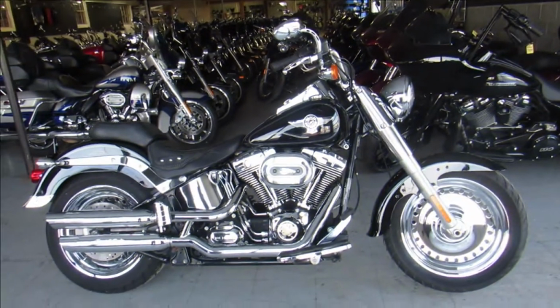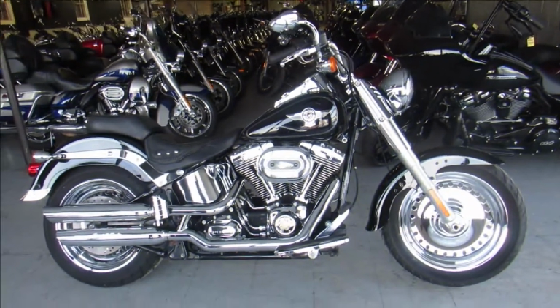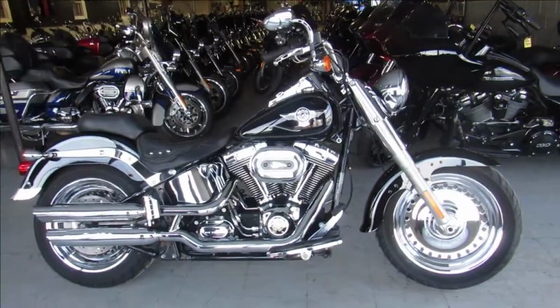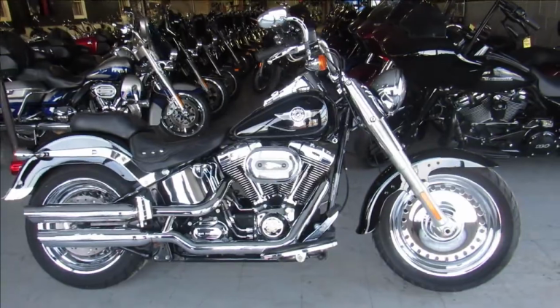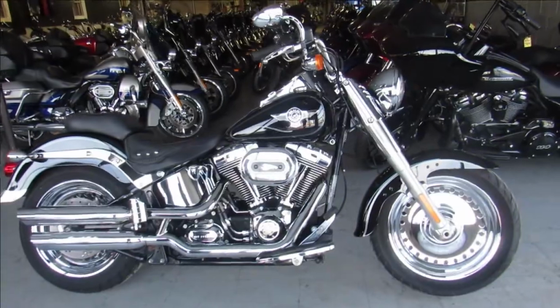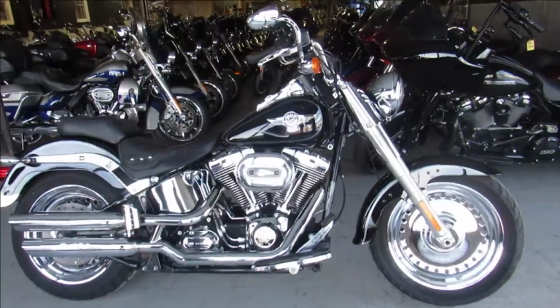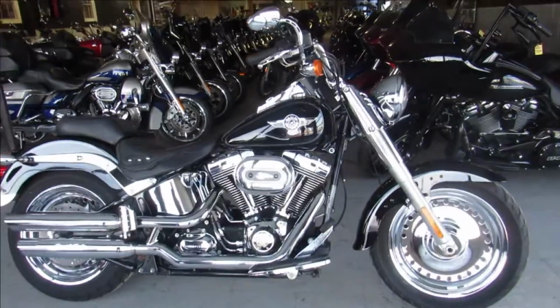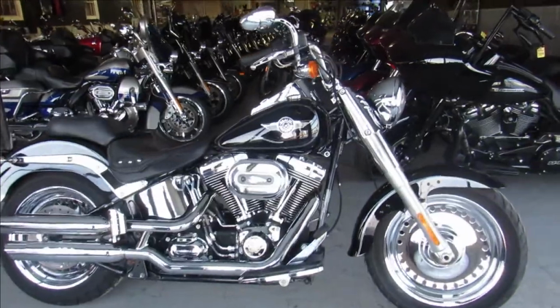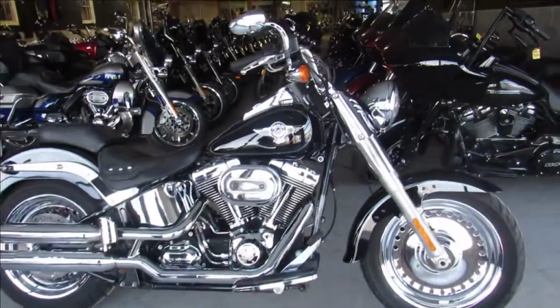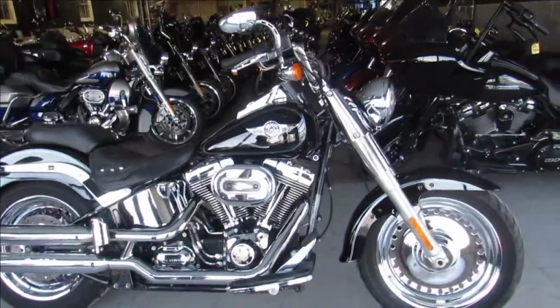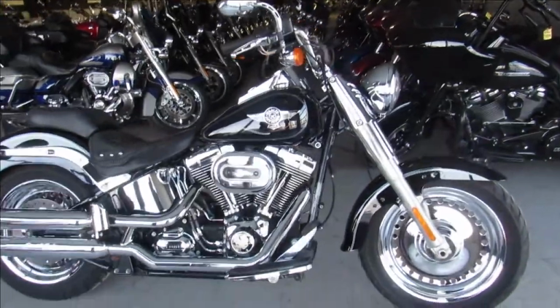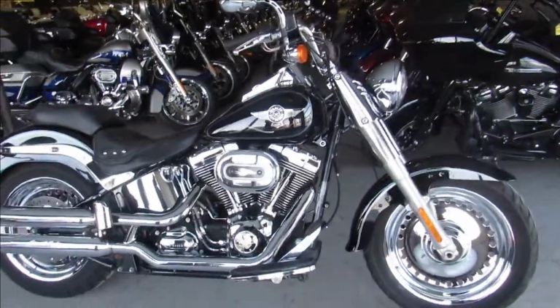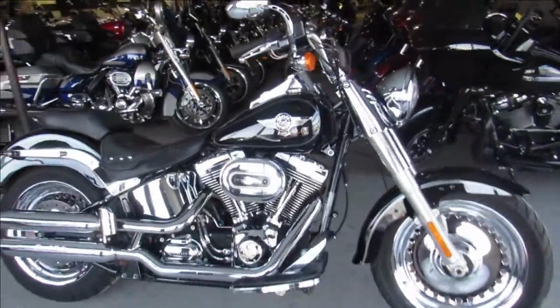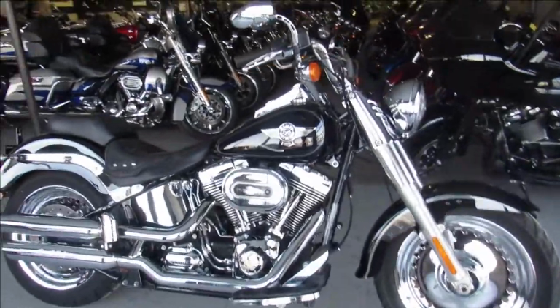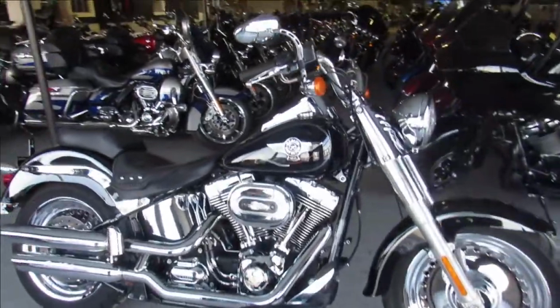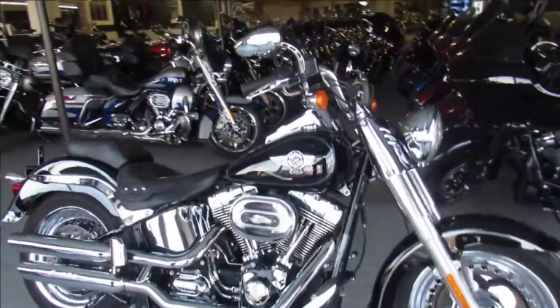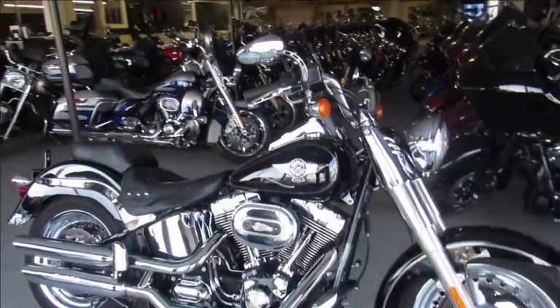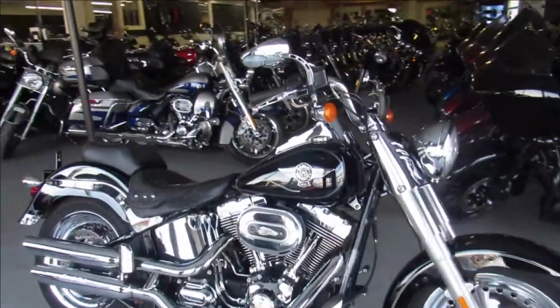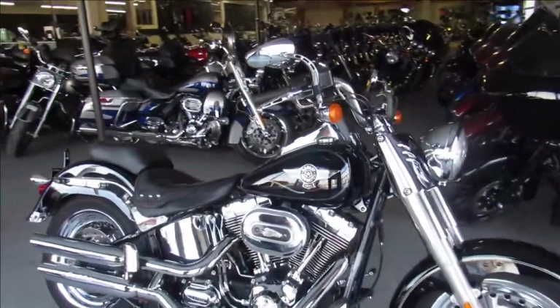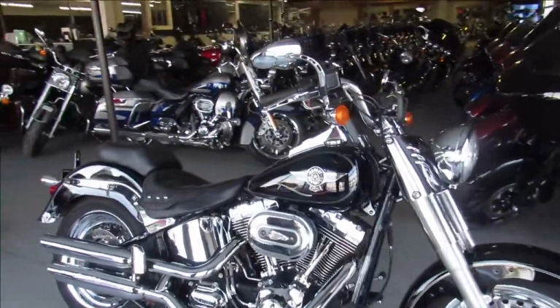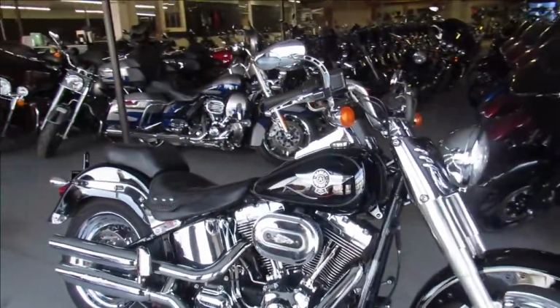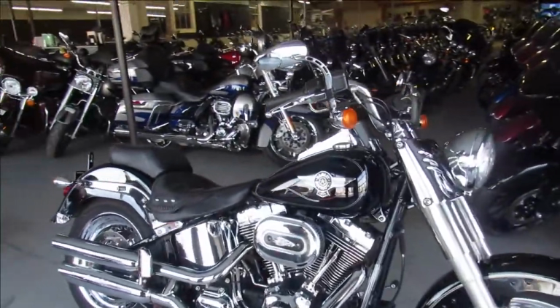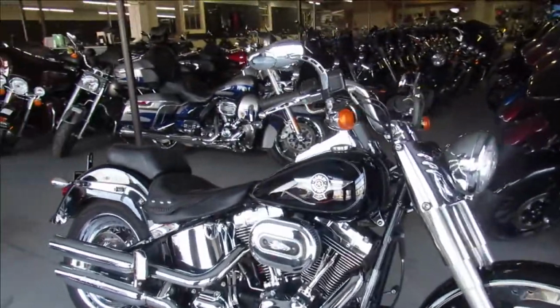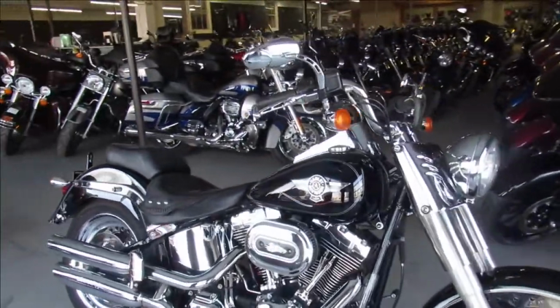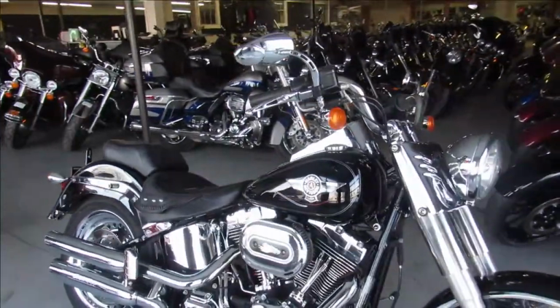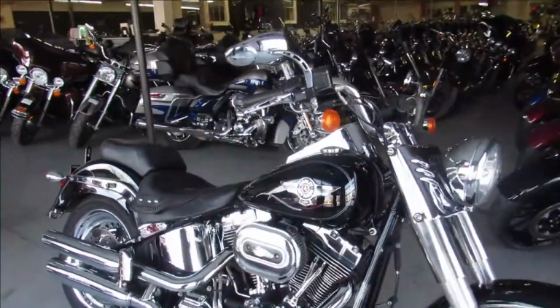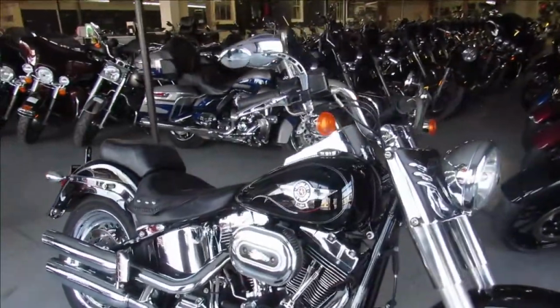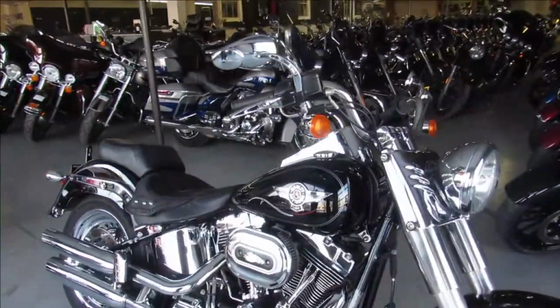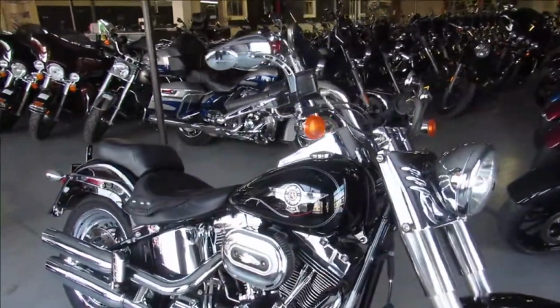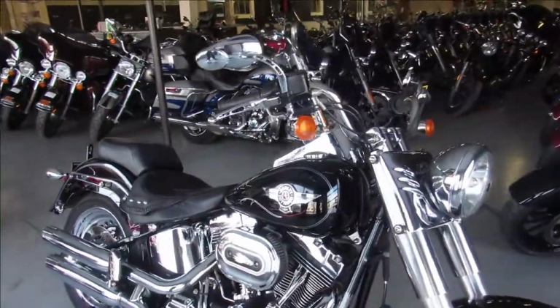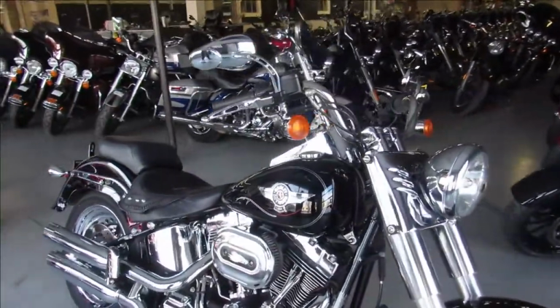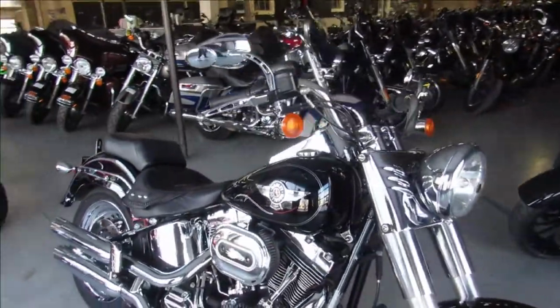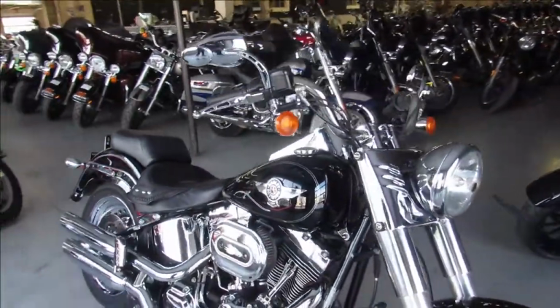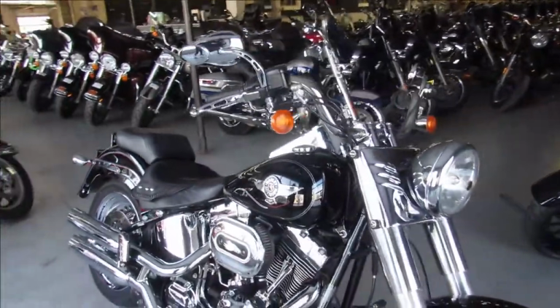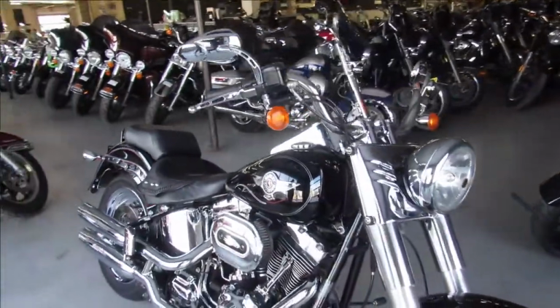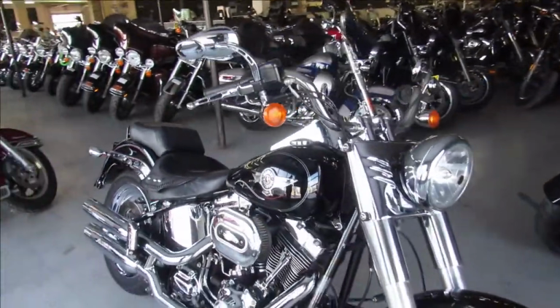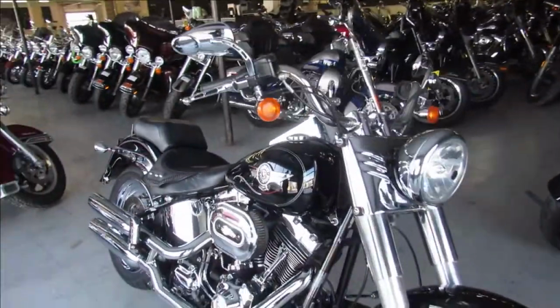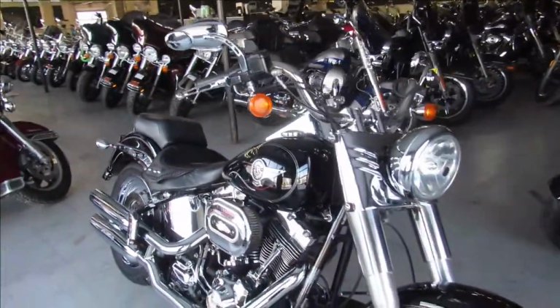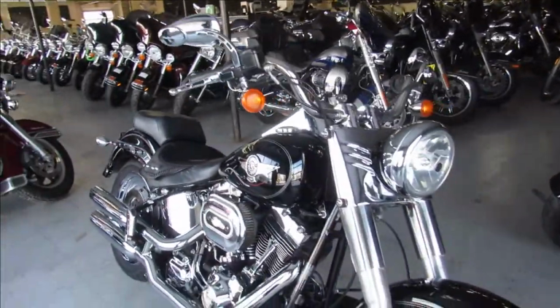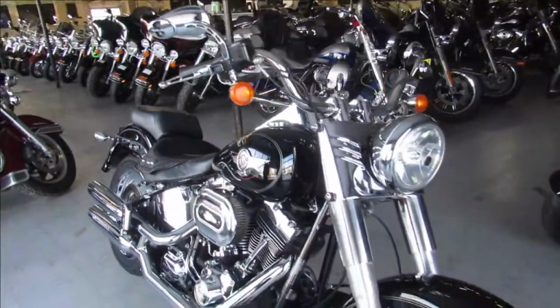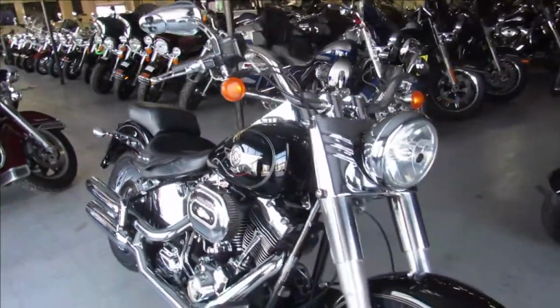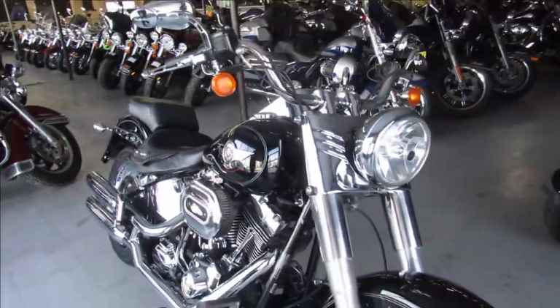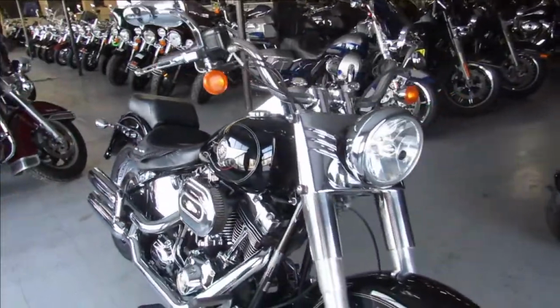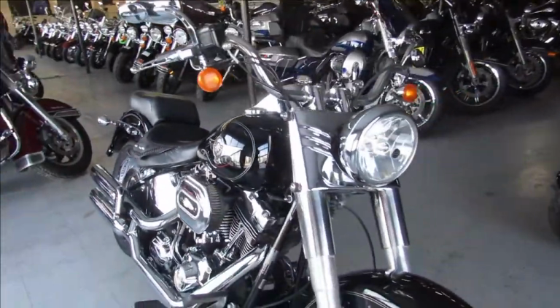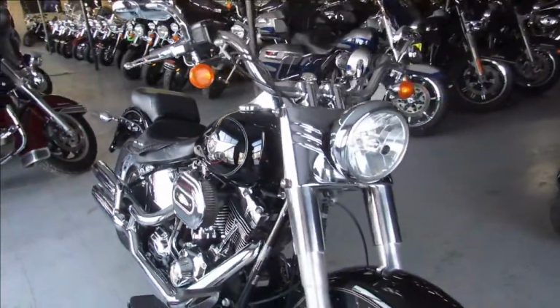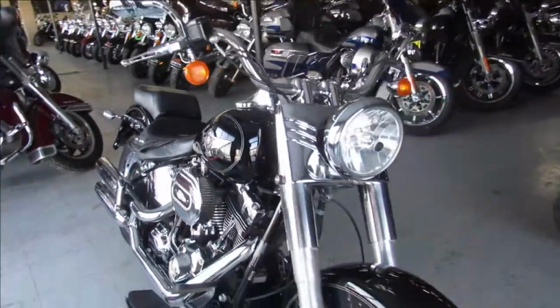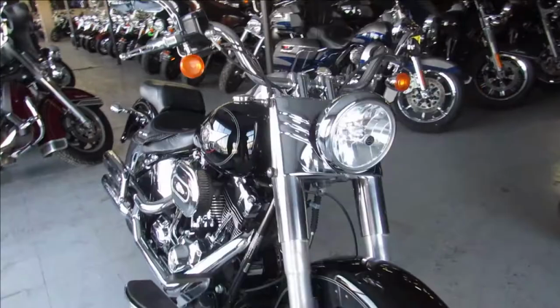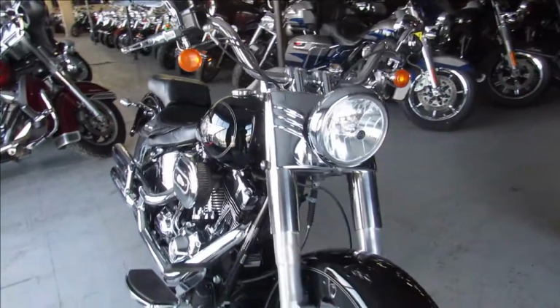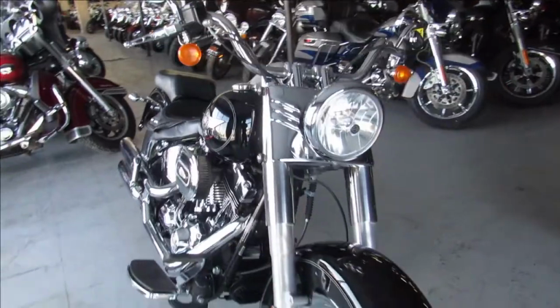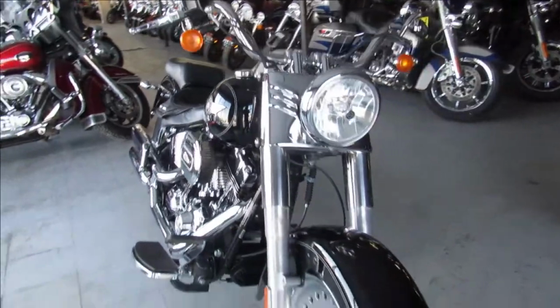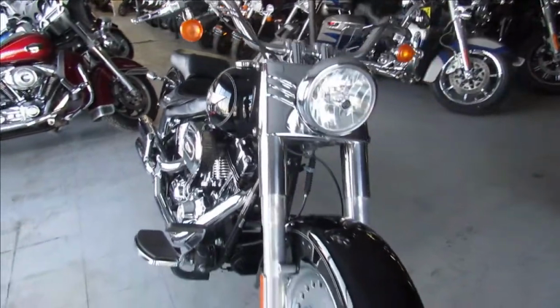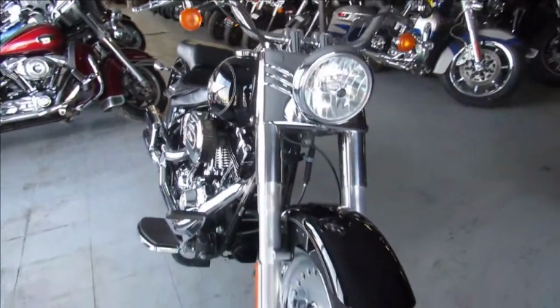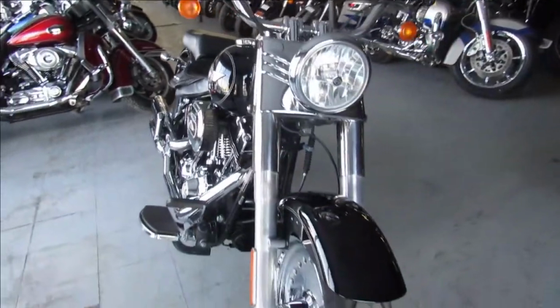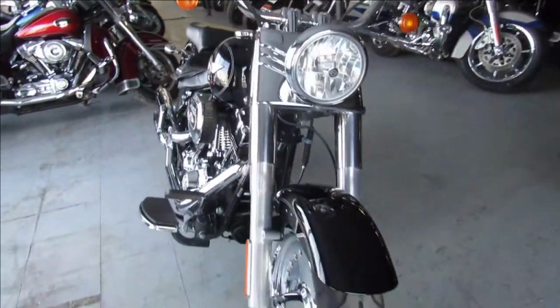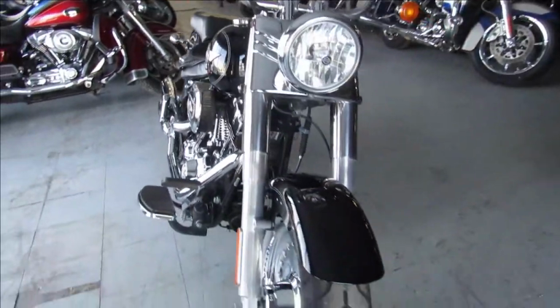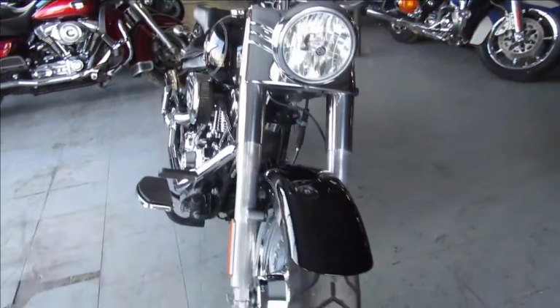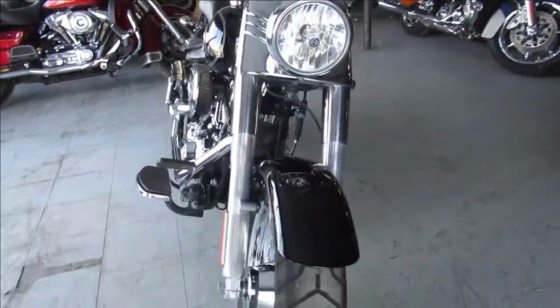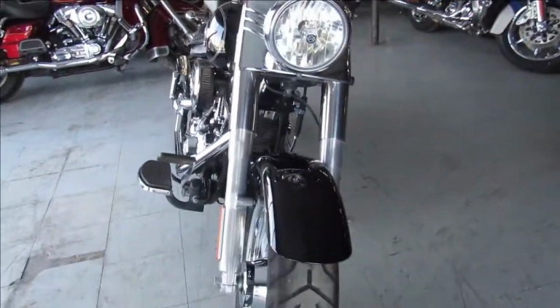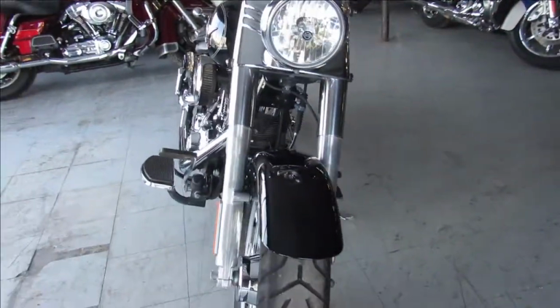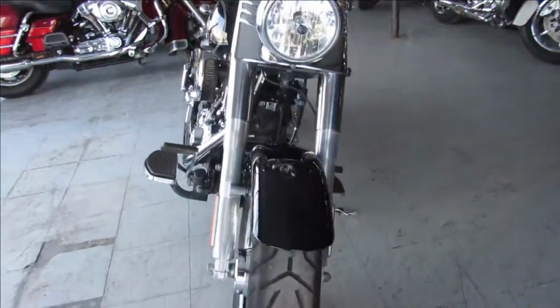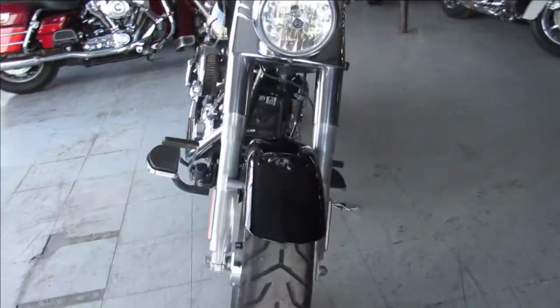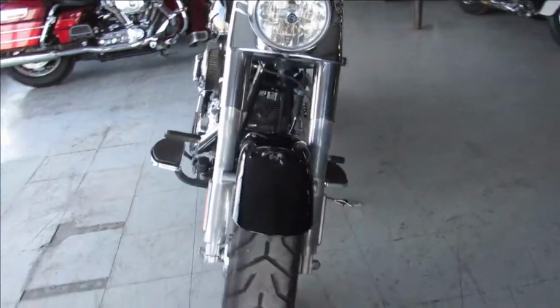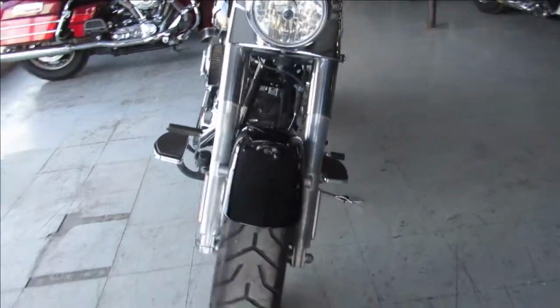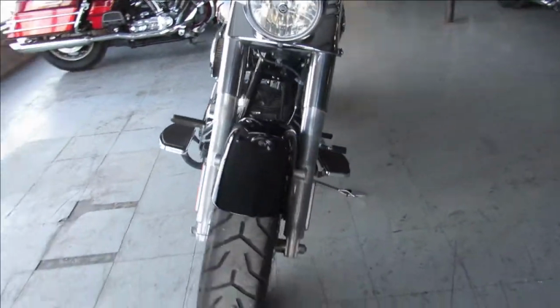Hey guys, ApprovalPowerSports.com here. We're loading up on the Harley Davidsons — got about 250 pre-owned Harleys in the showroom.